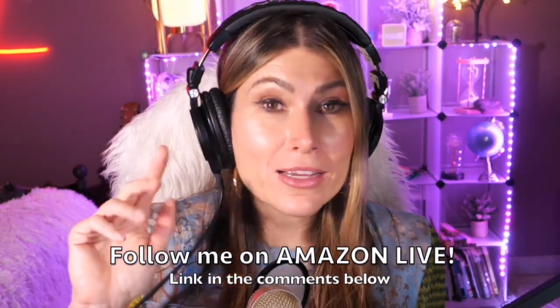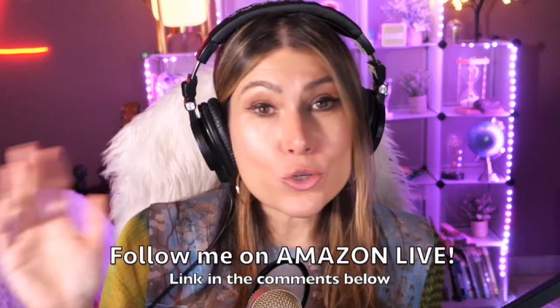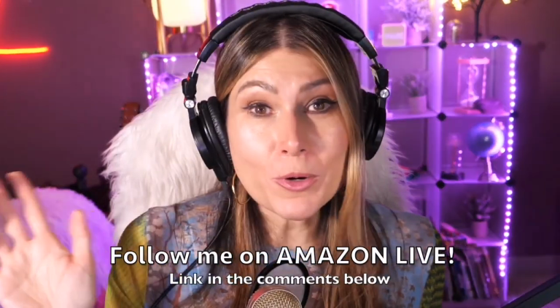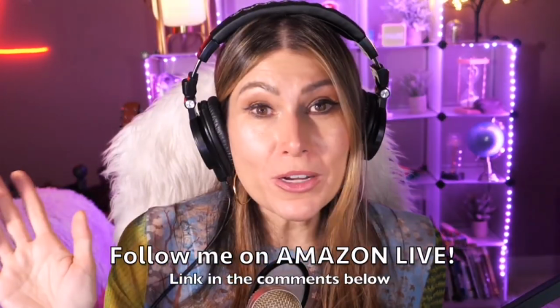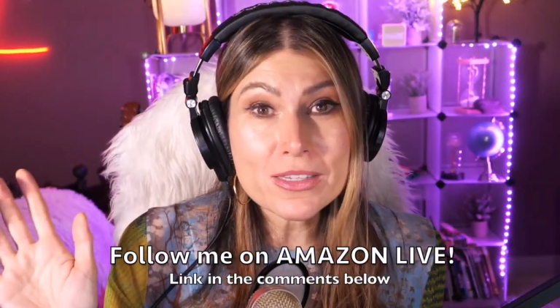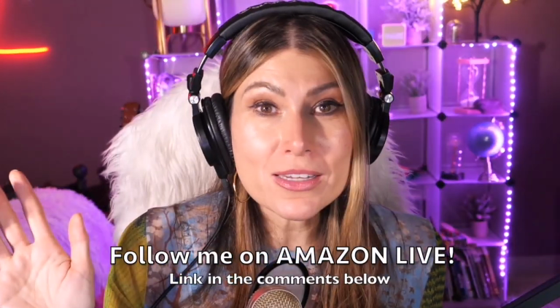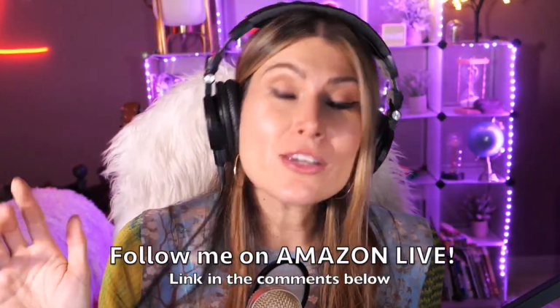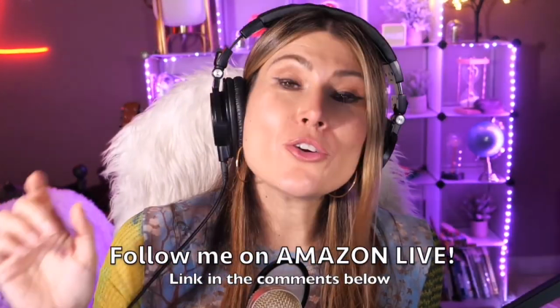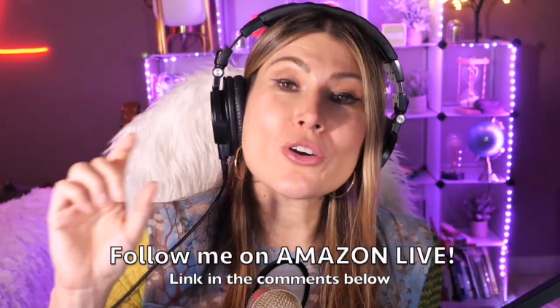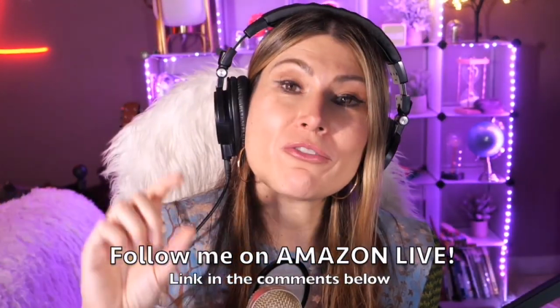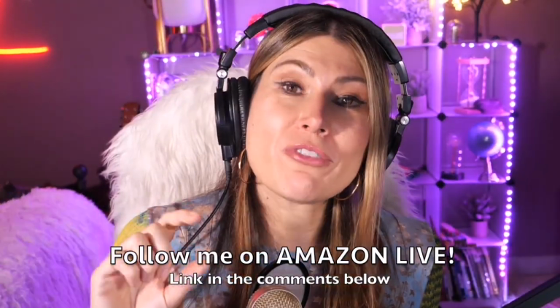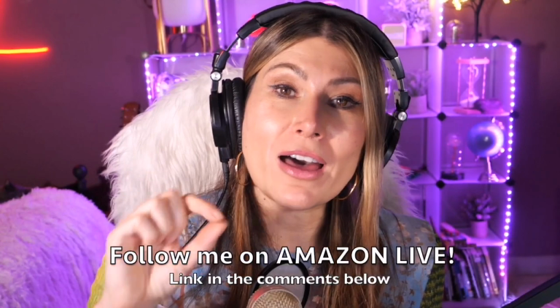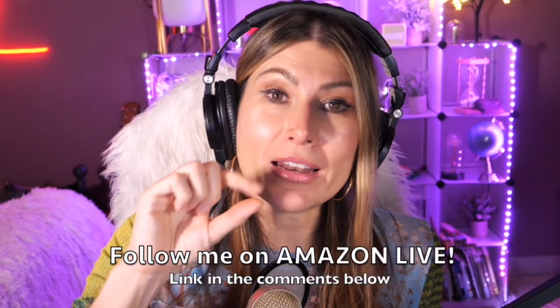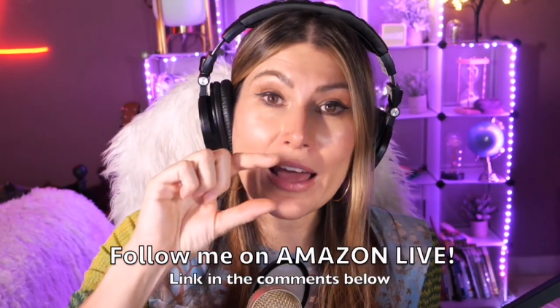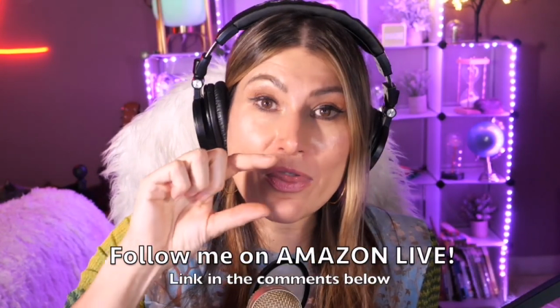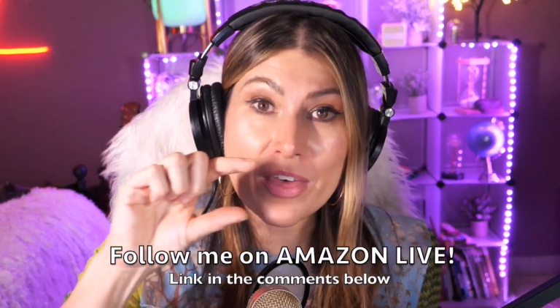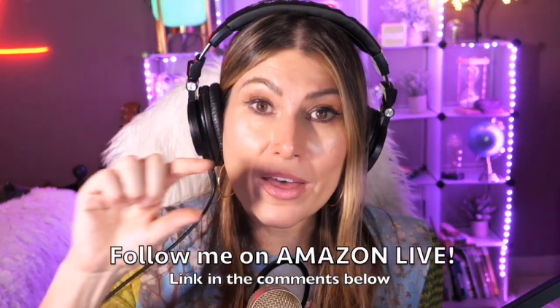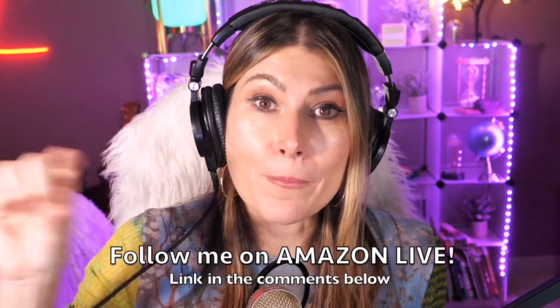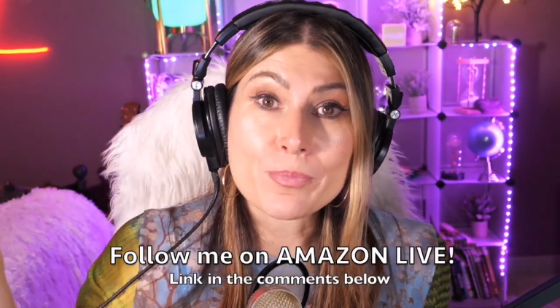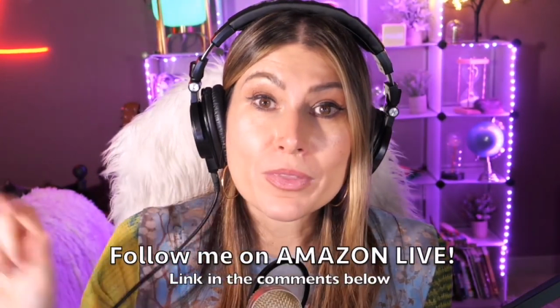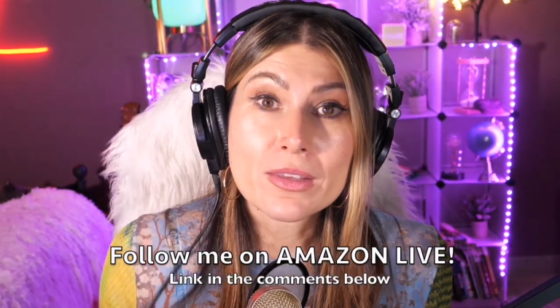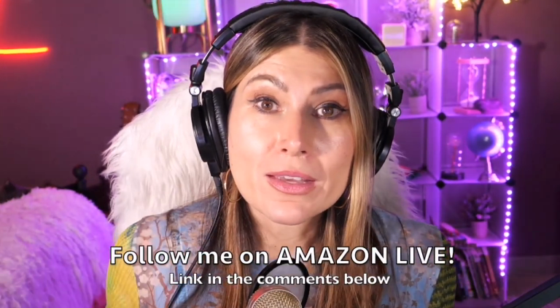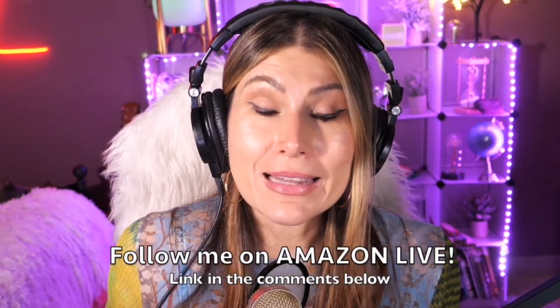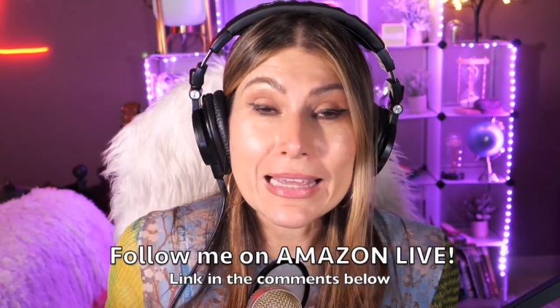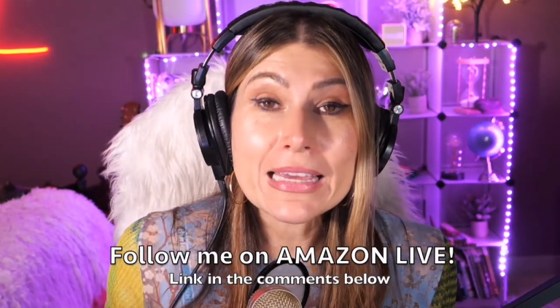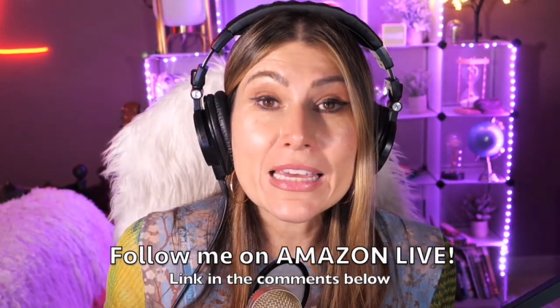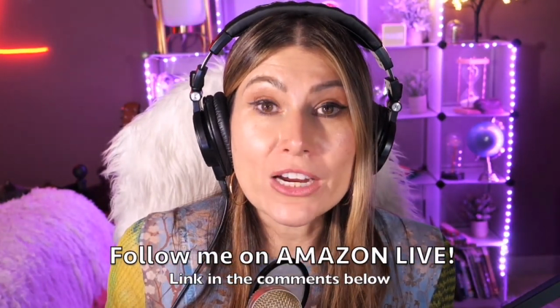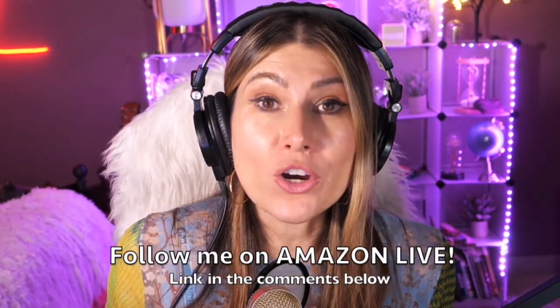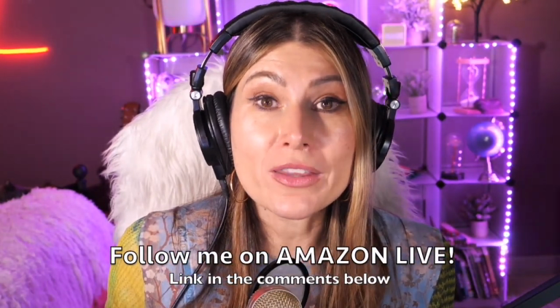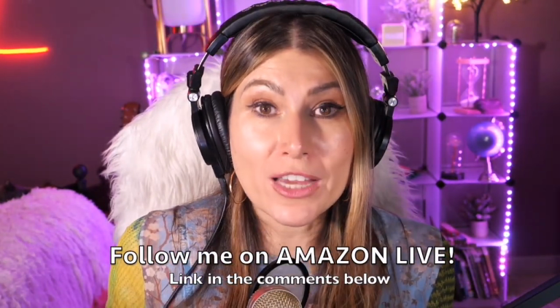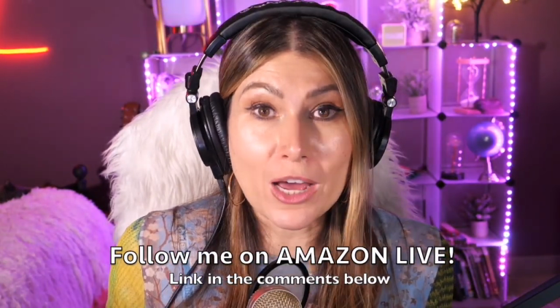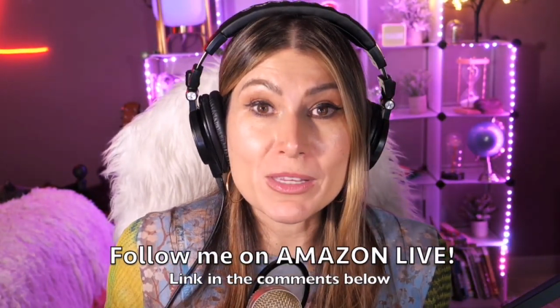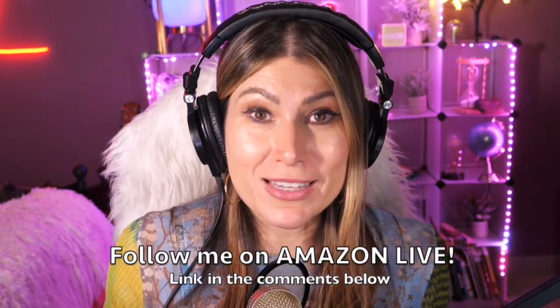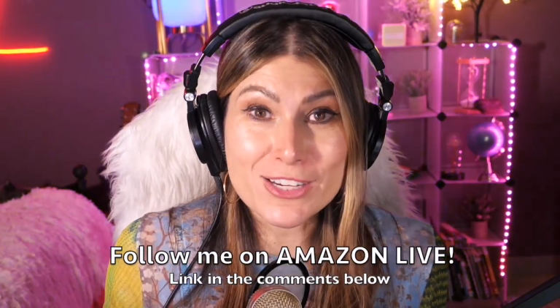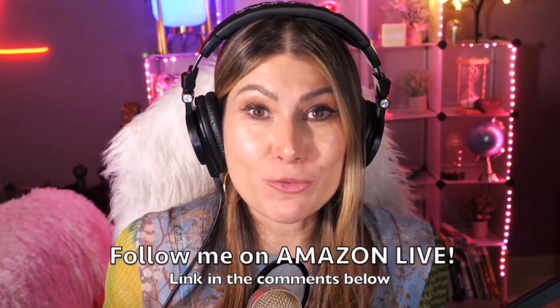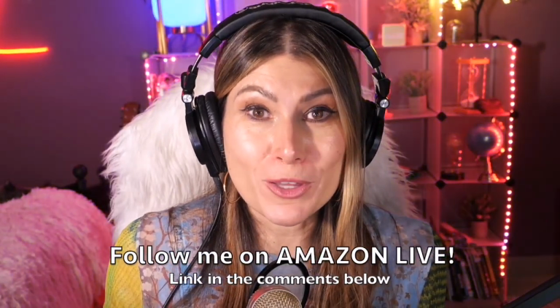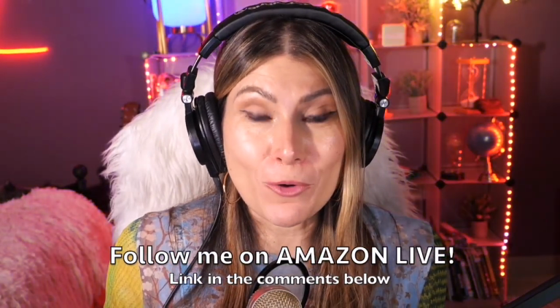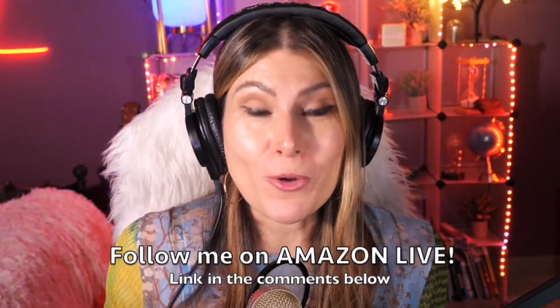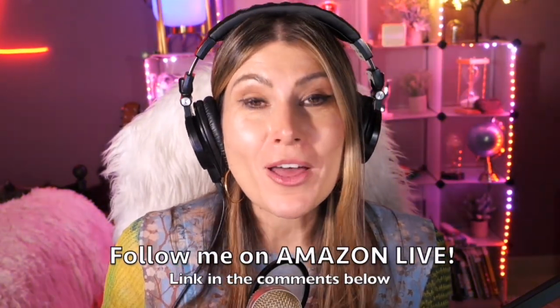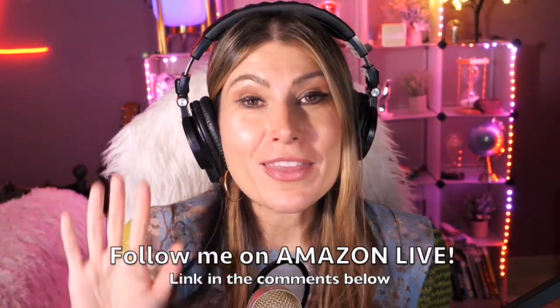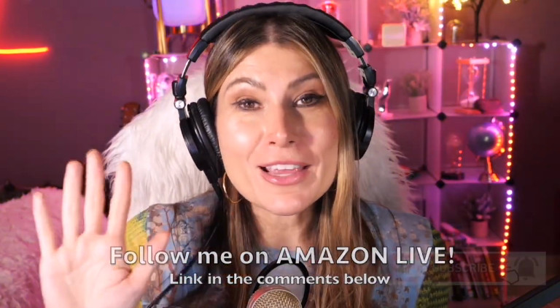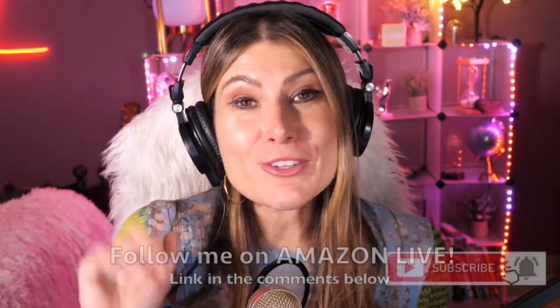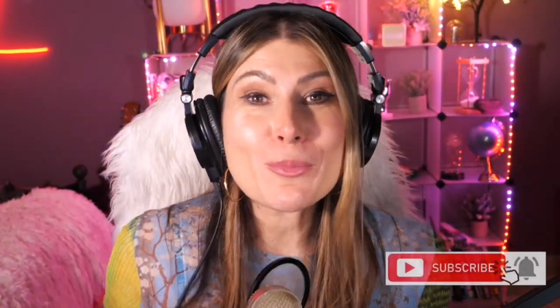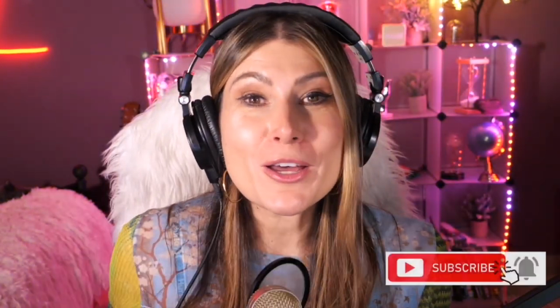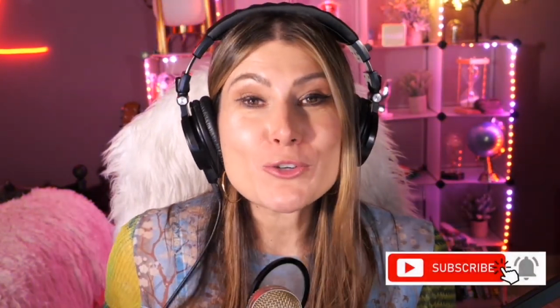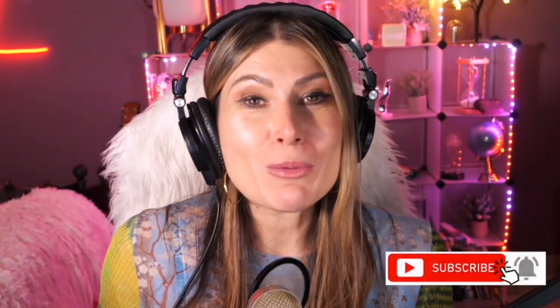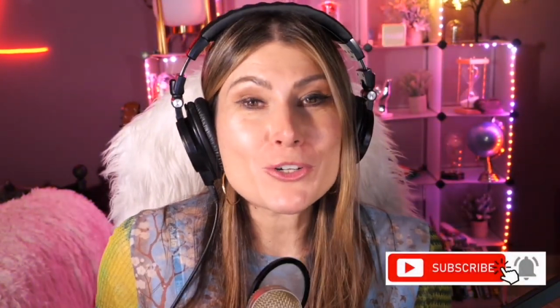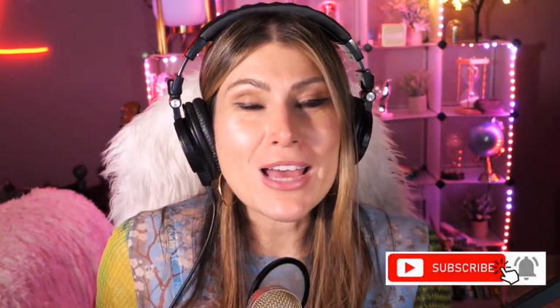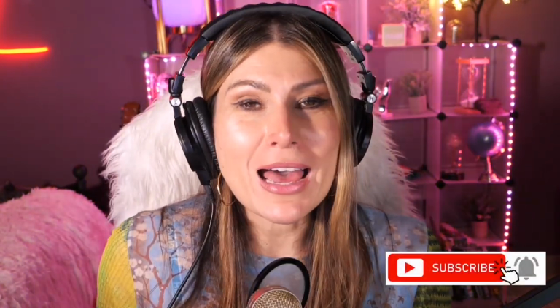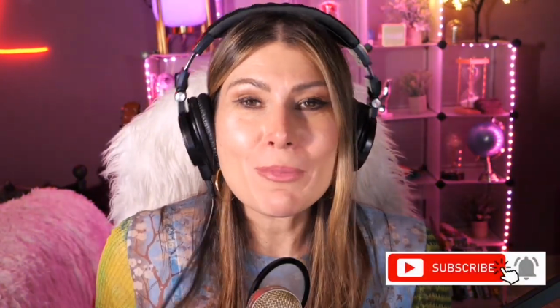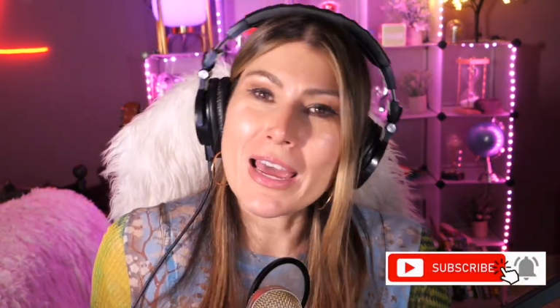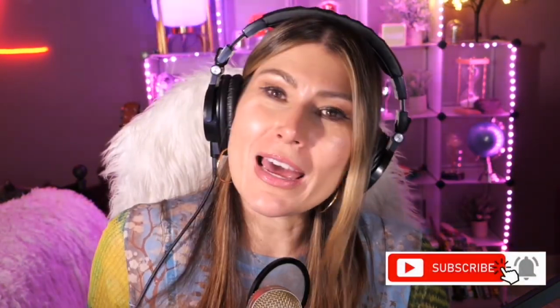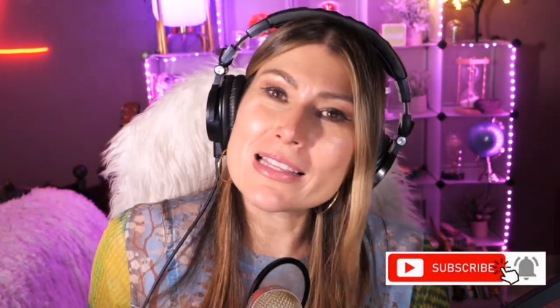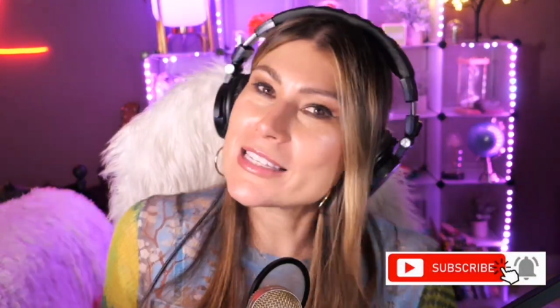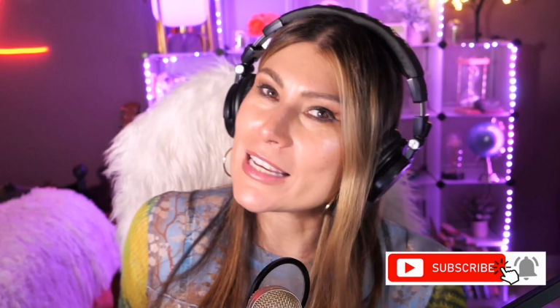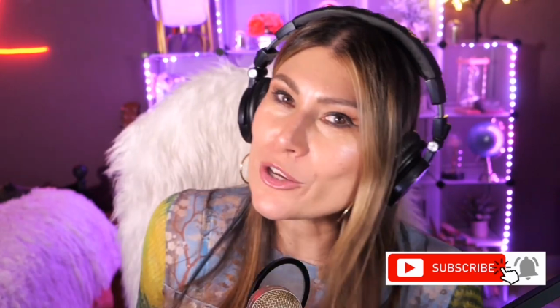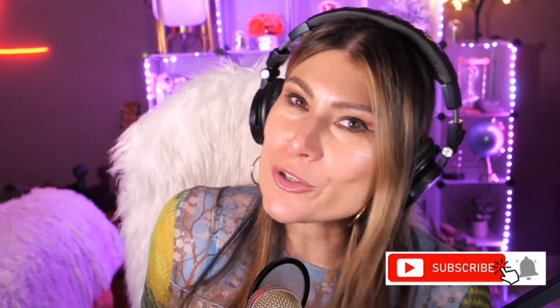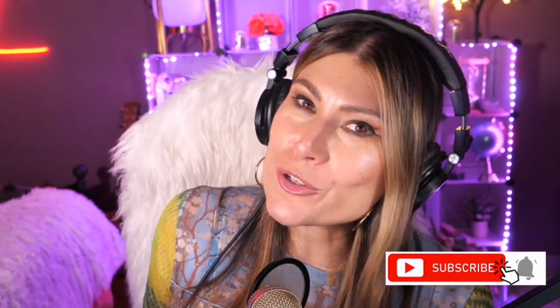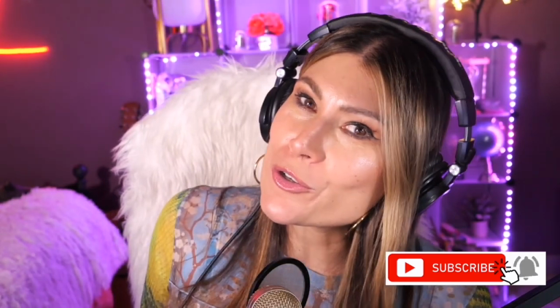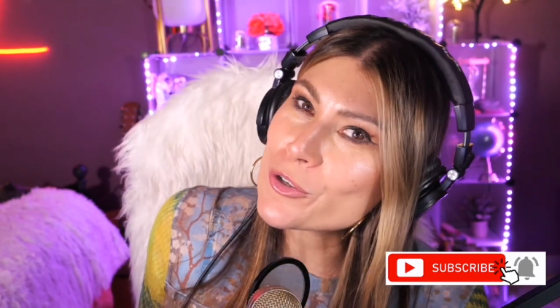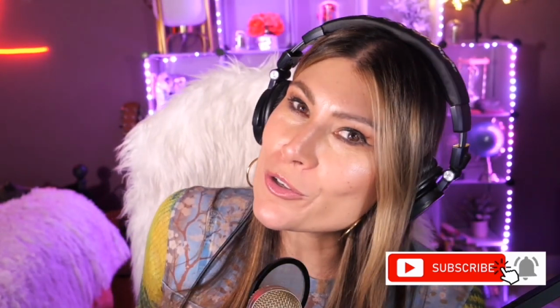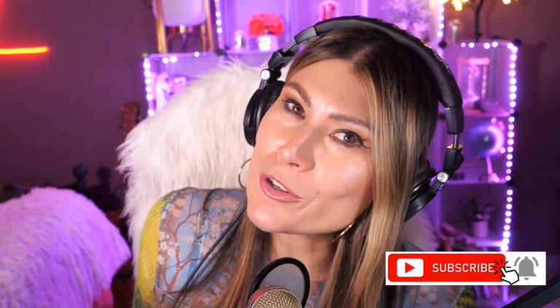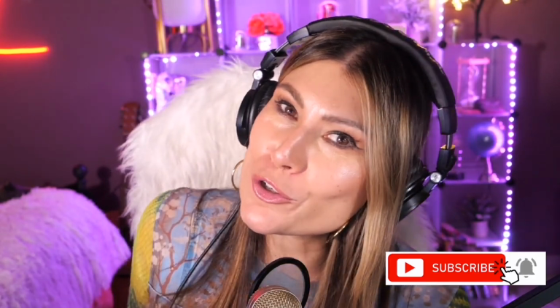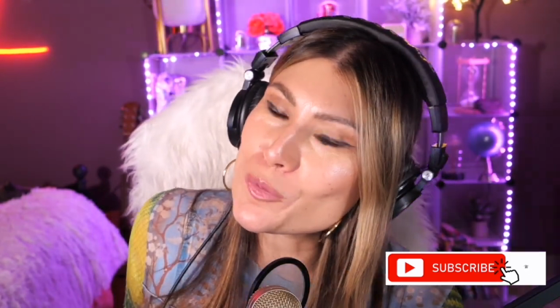You'll find the link in the comment section below. Thank you so much and see you soon!